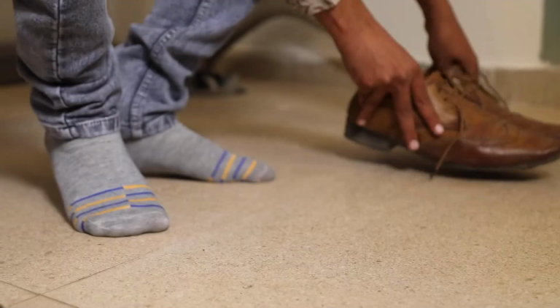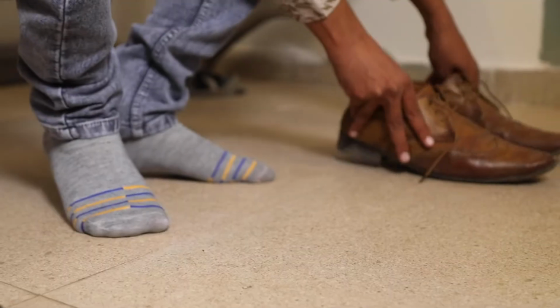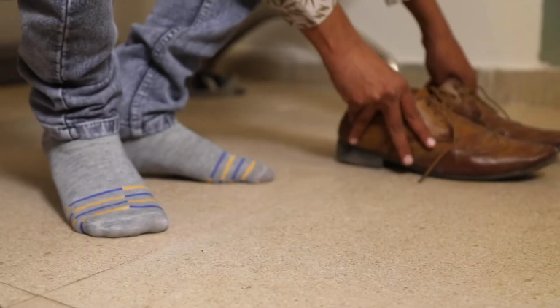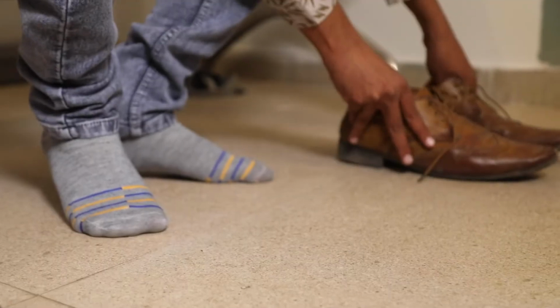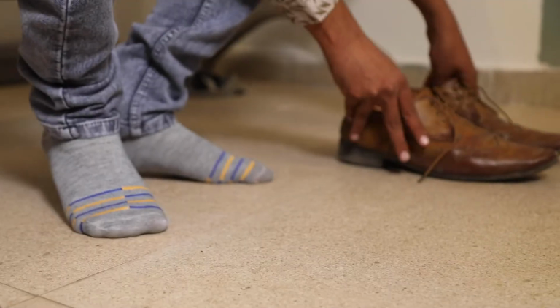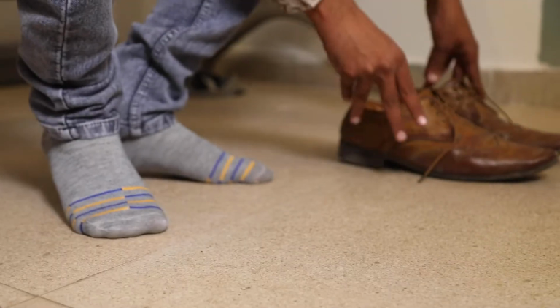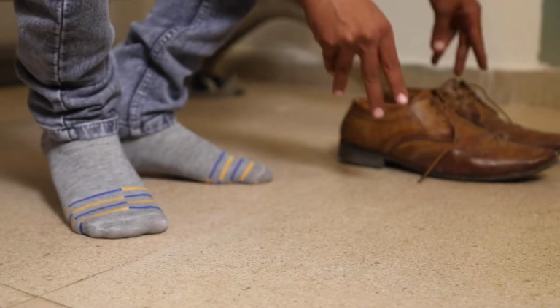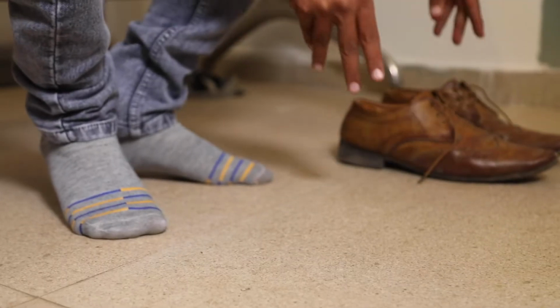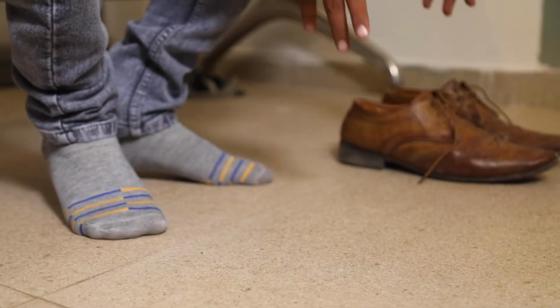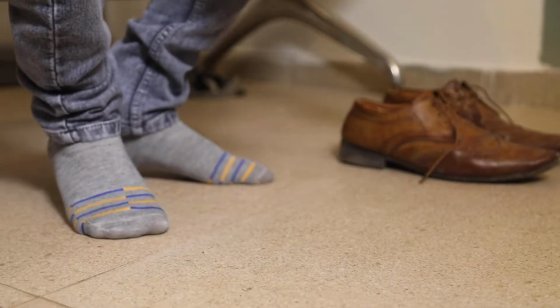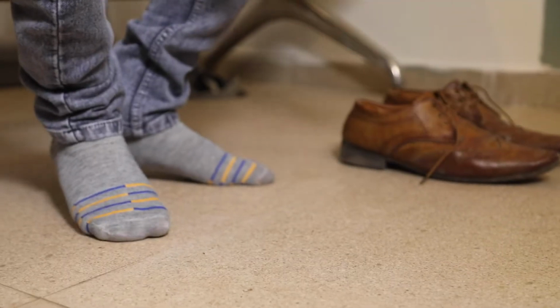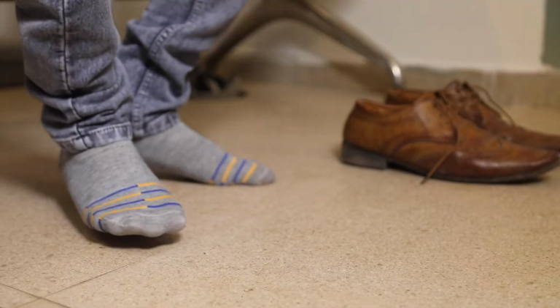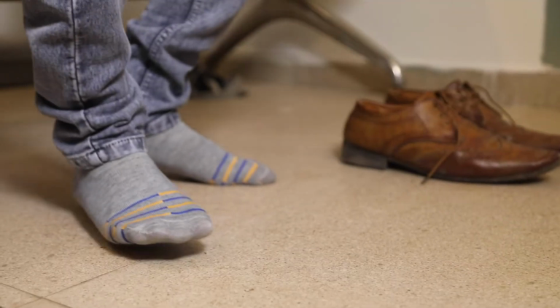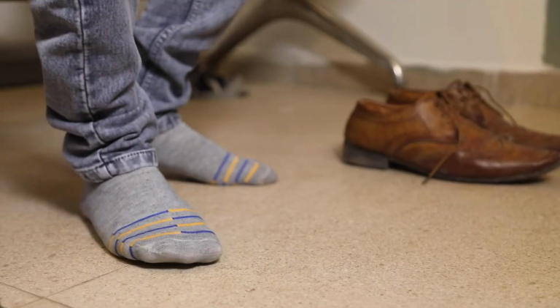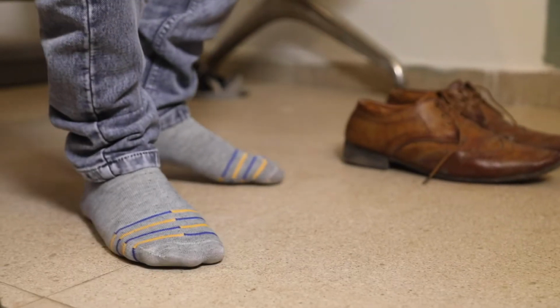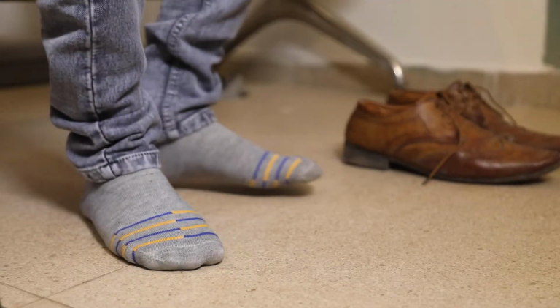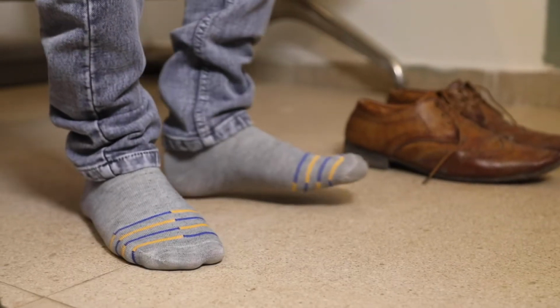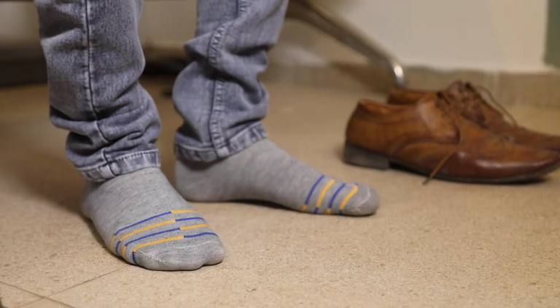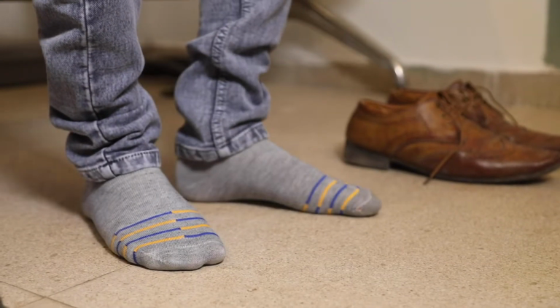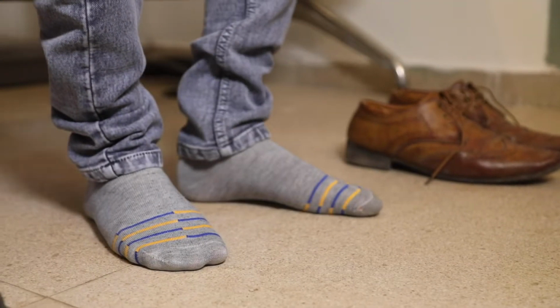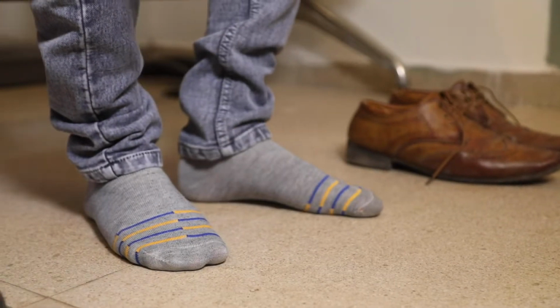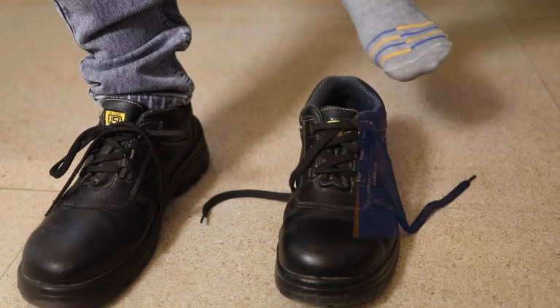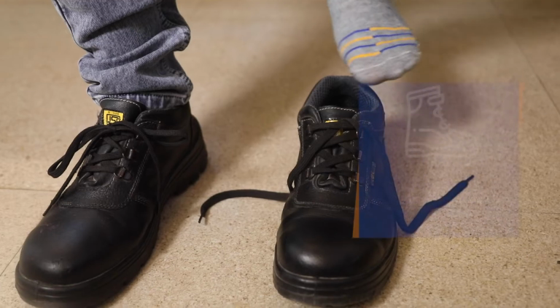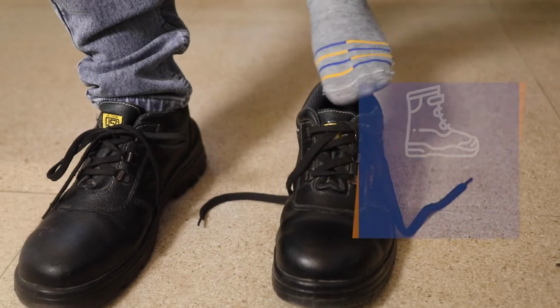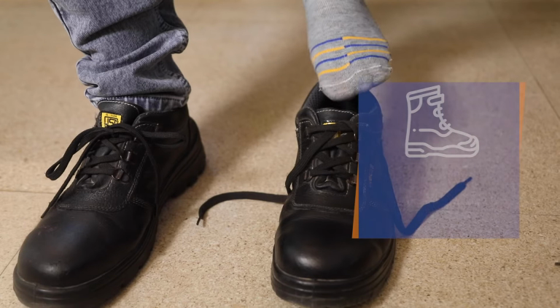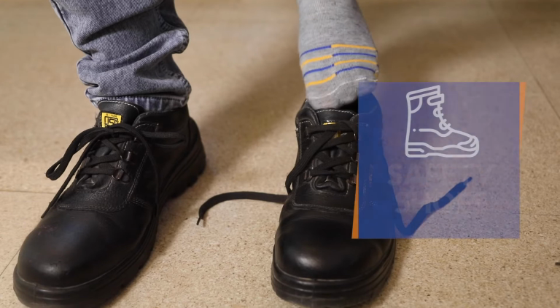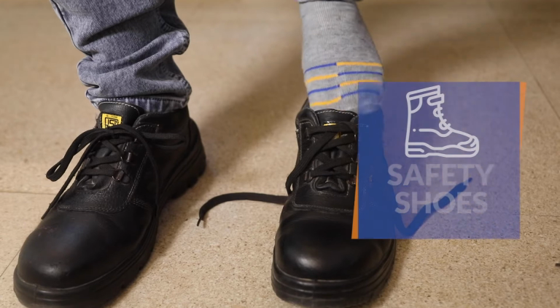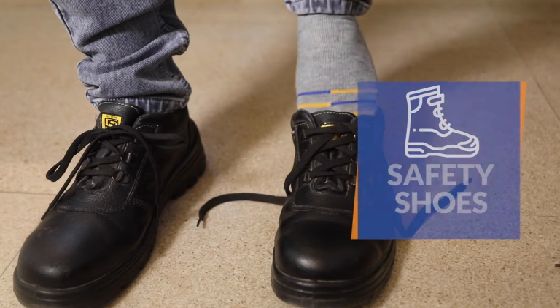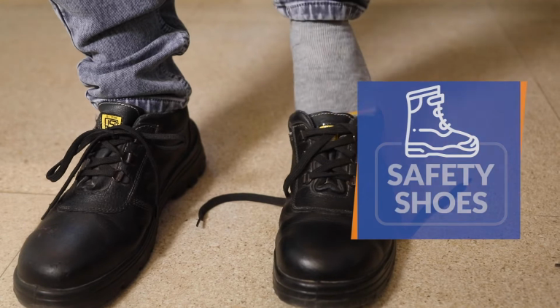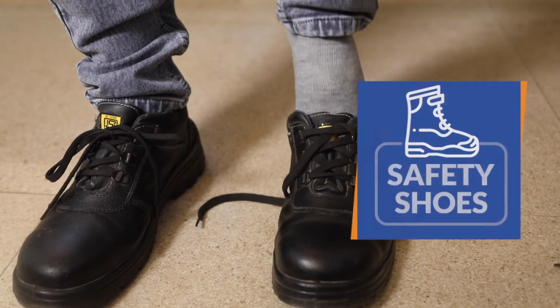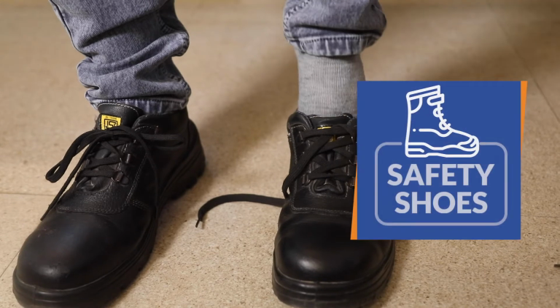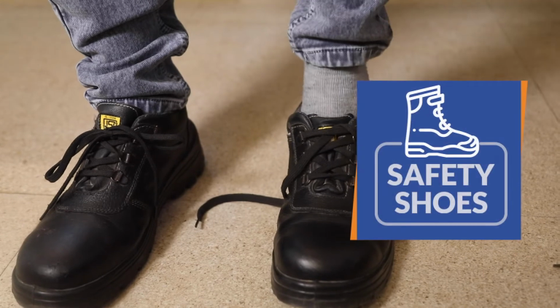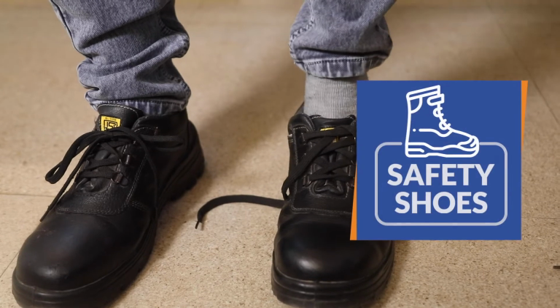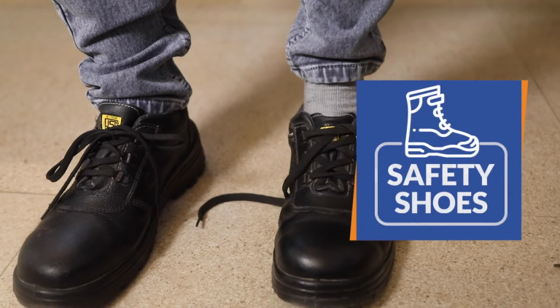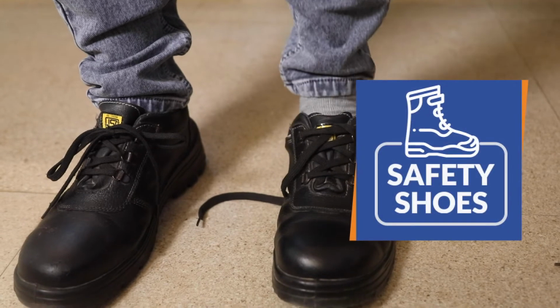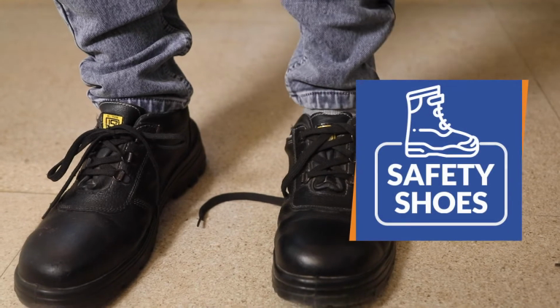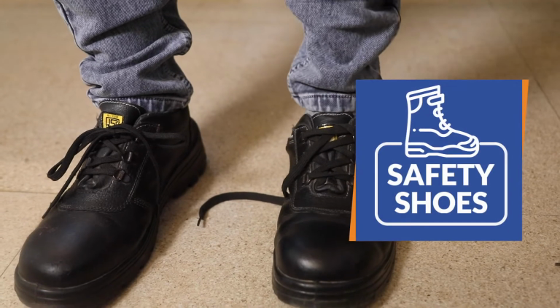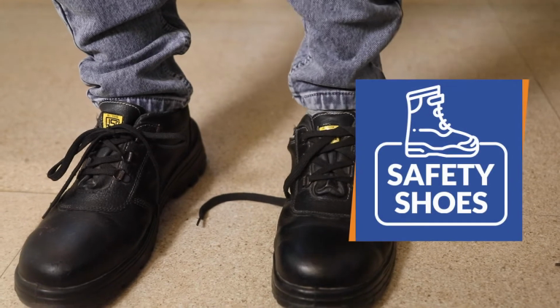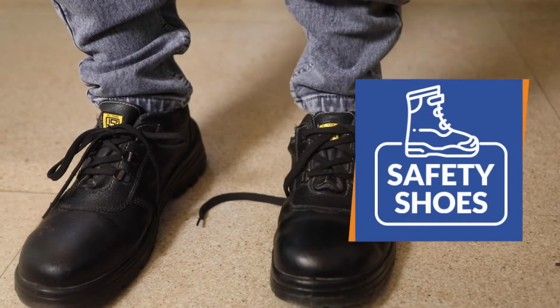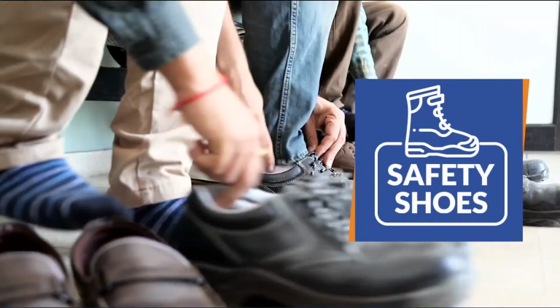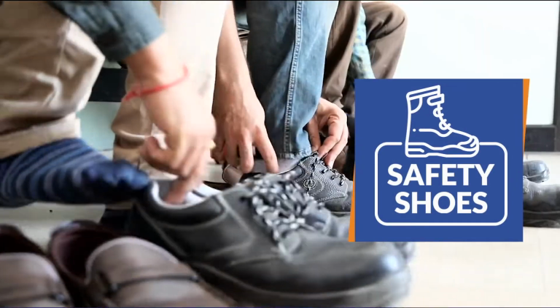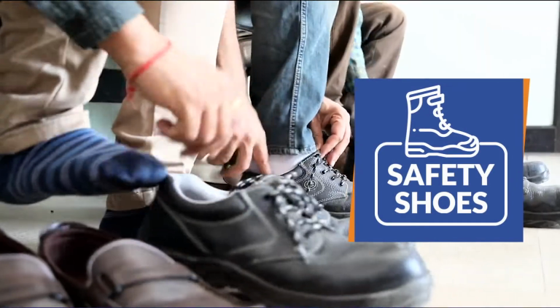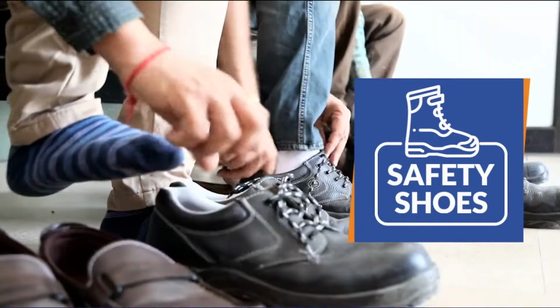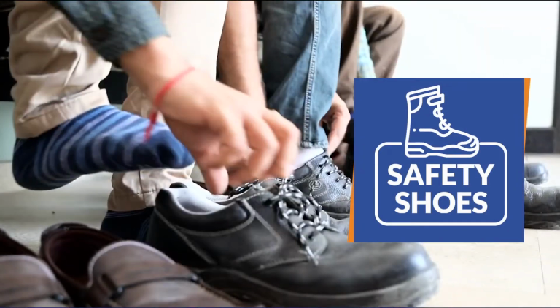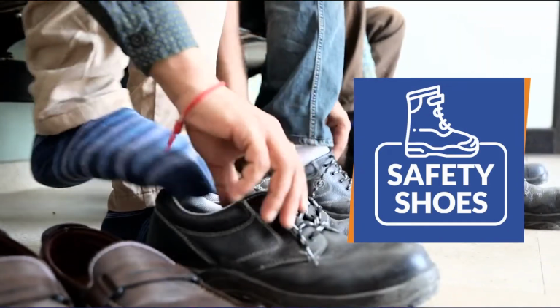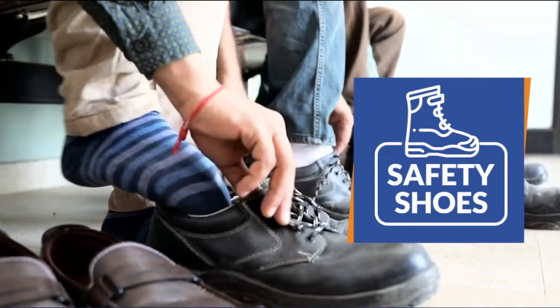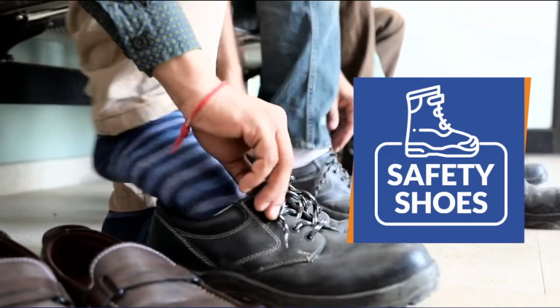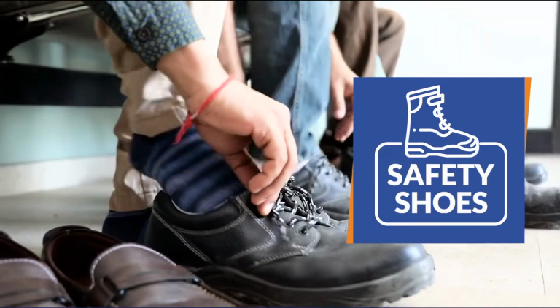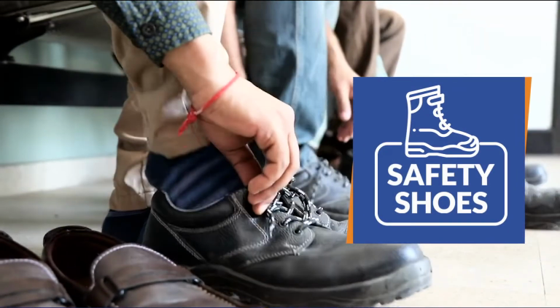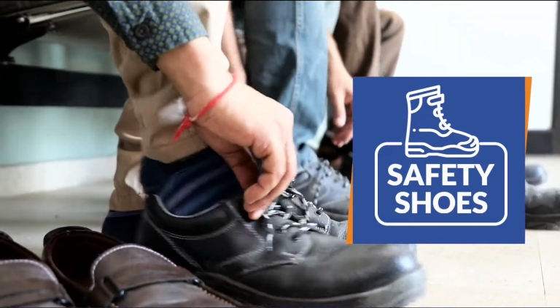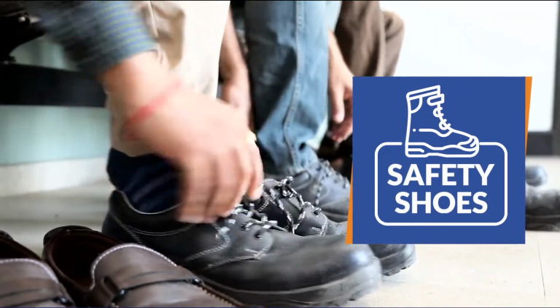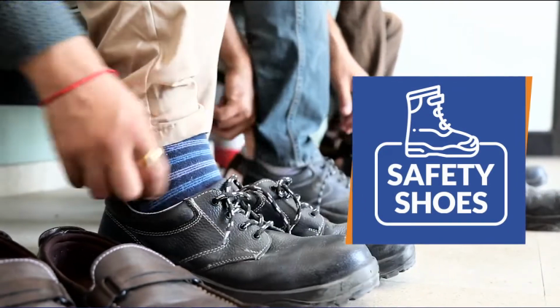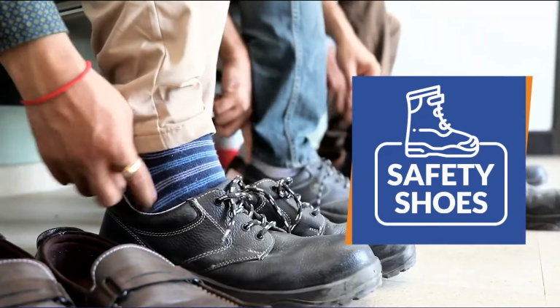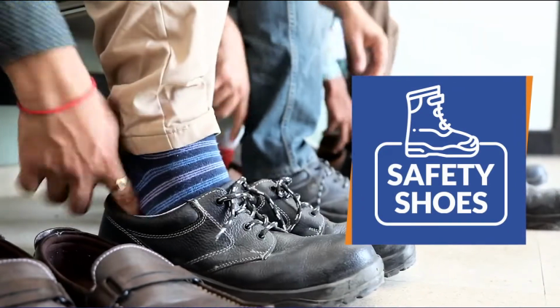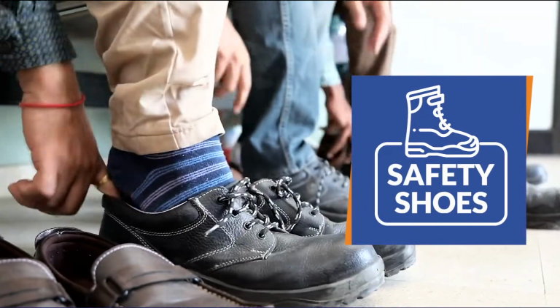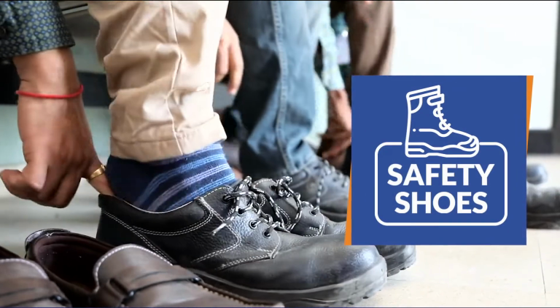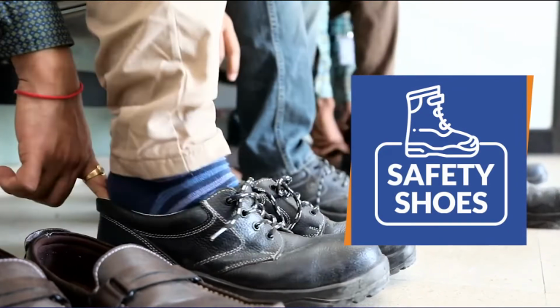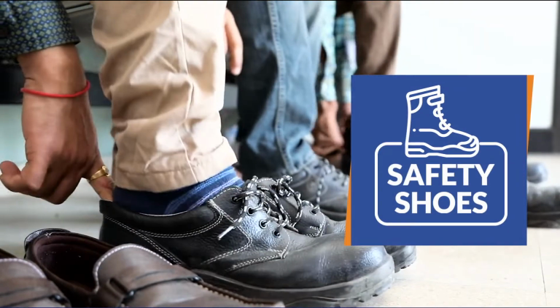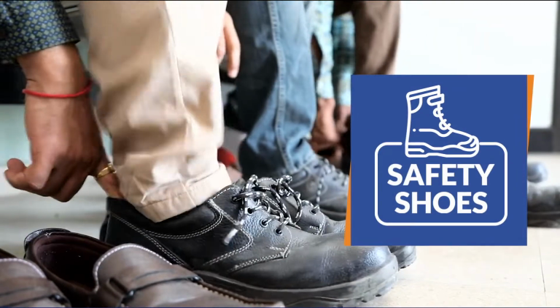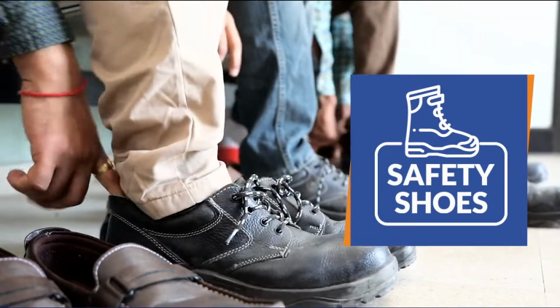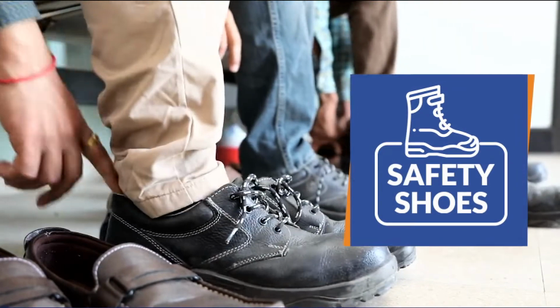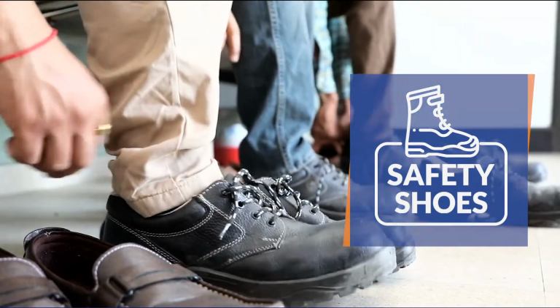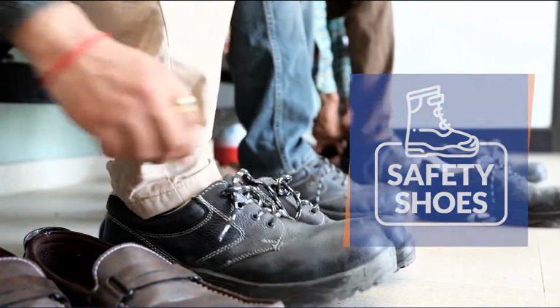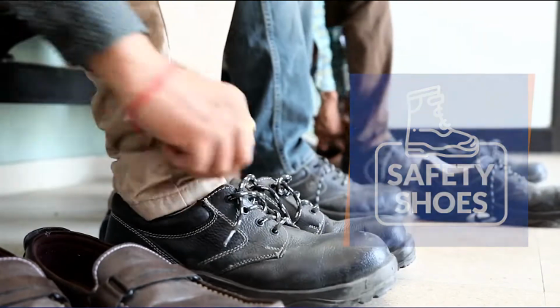Moving ahead, visitors should mandatorily put on the safety shoes at the security cabin before entering the plant premises.